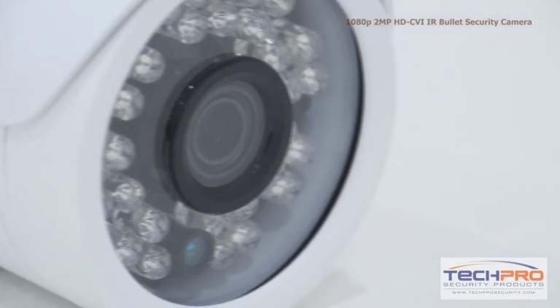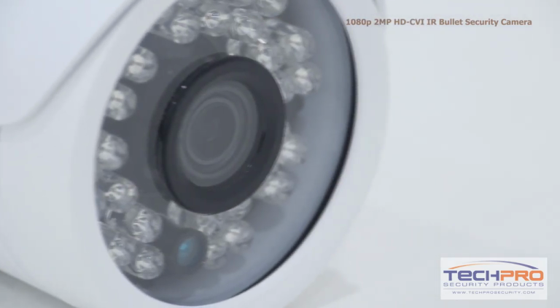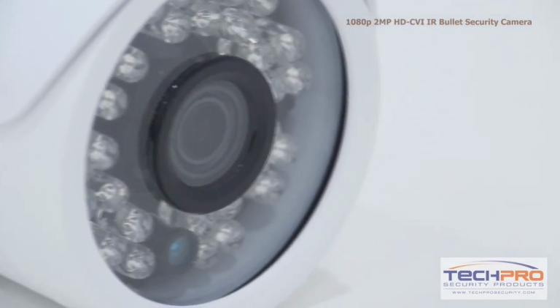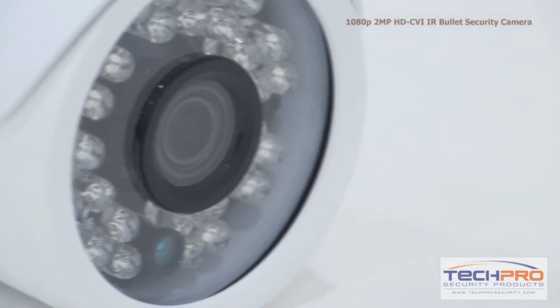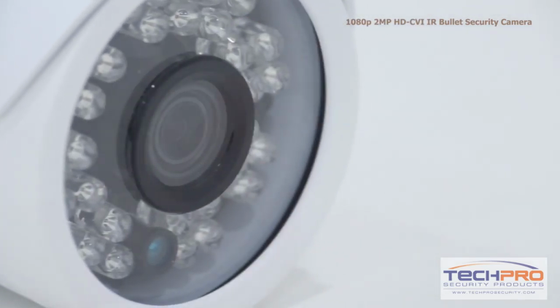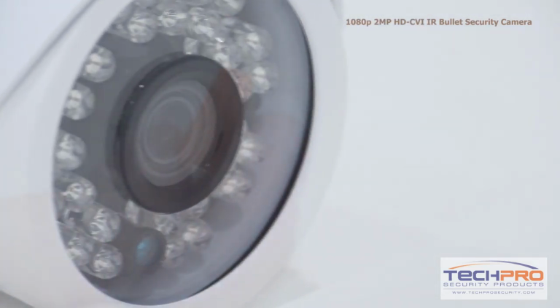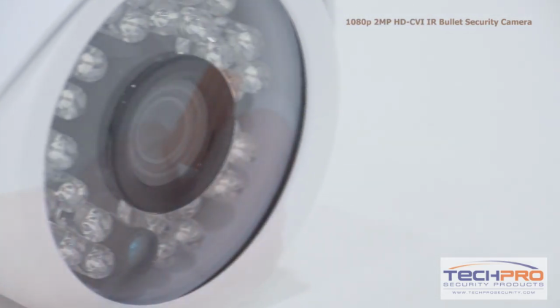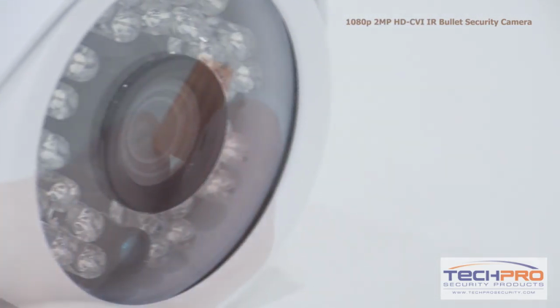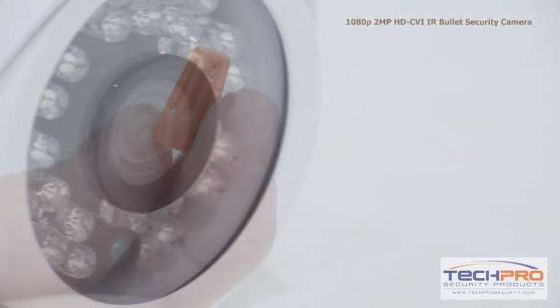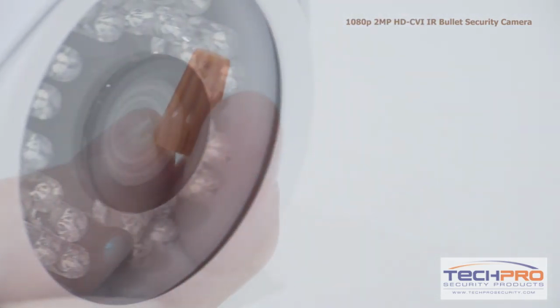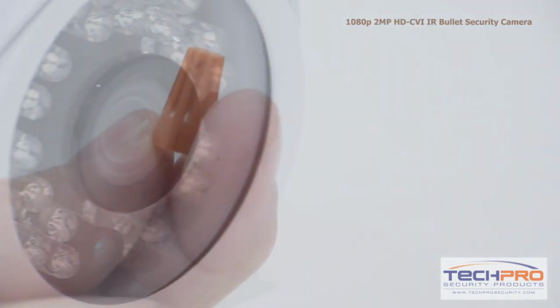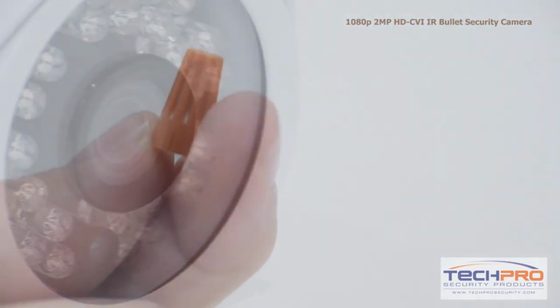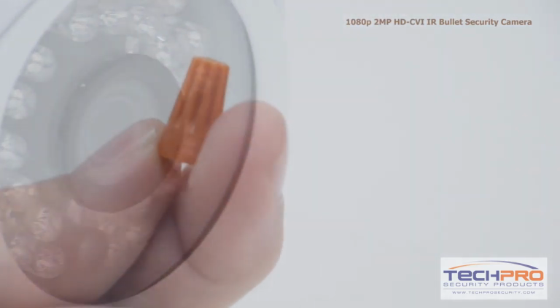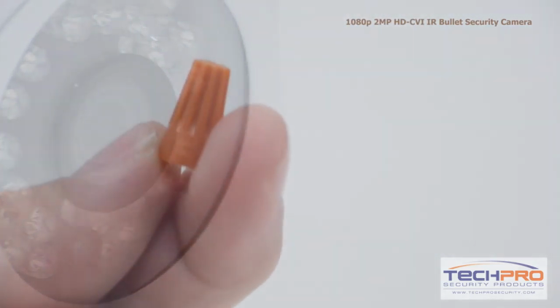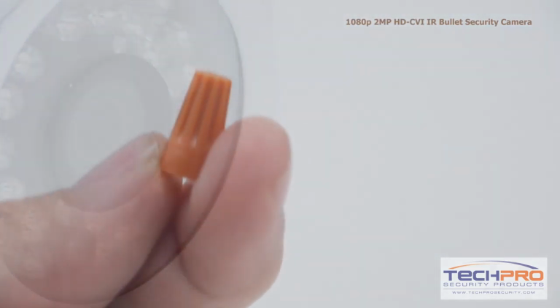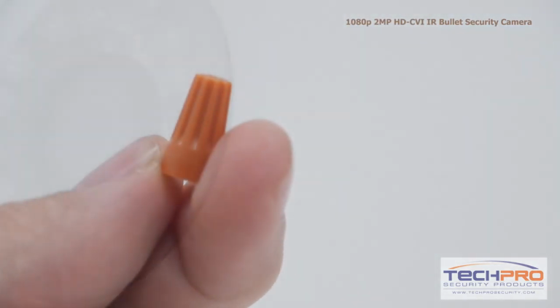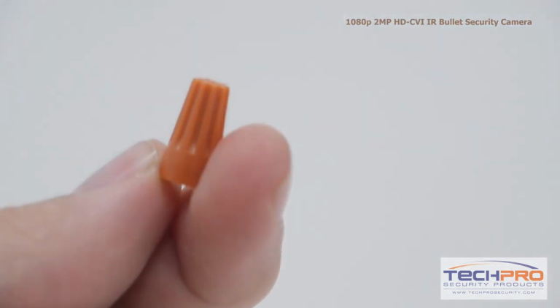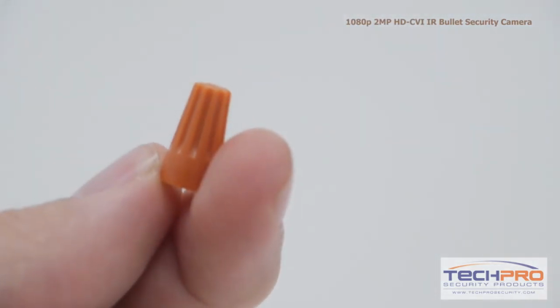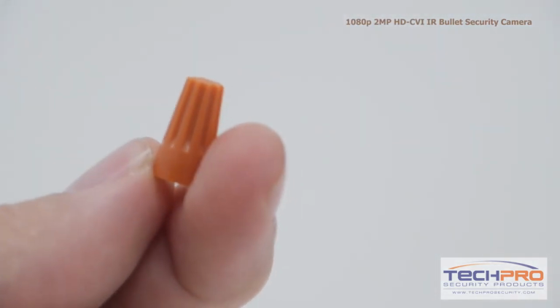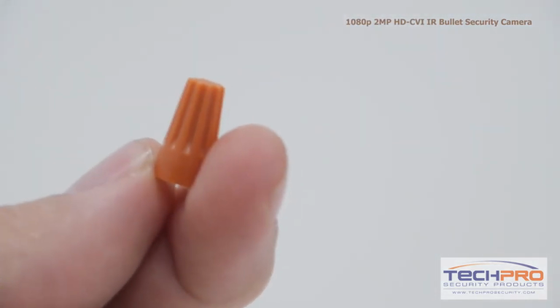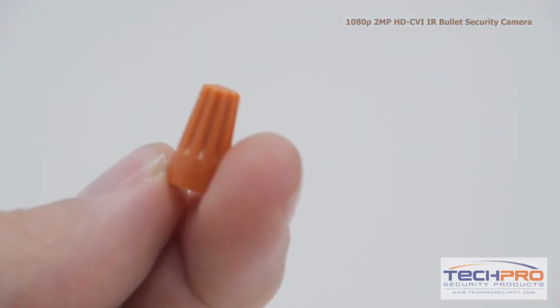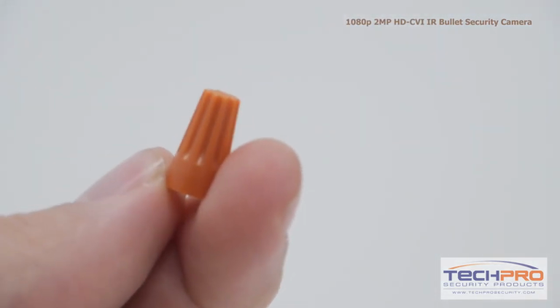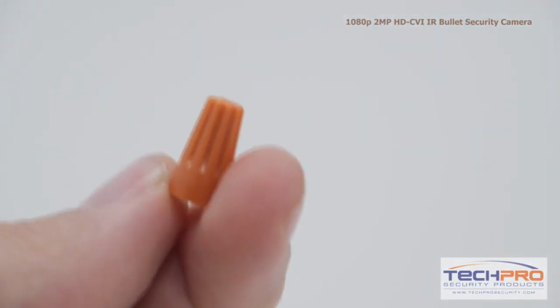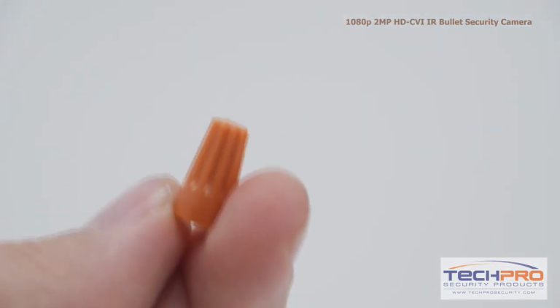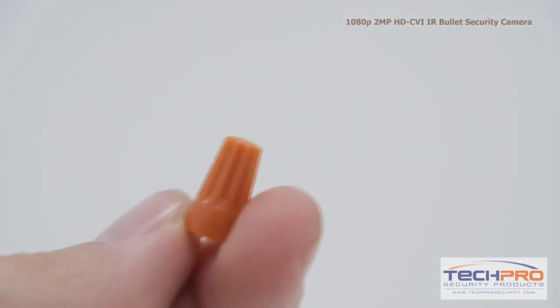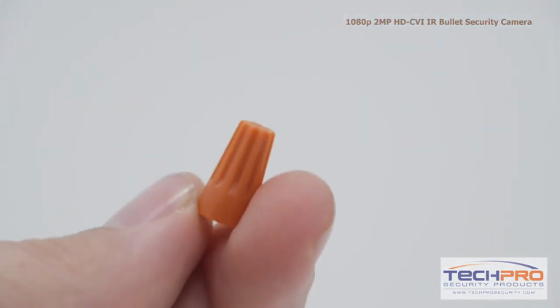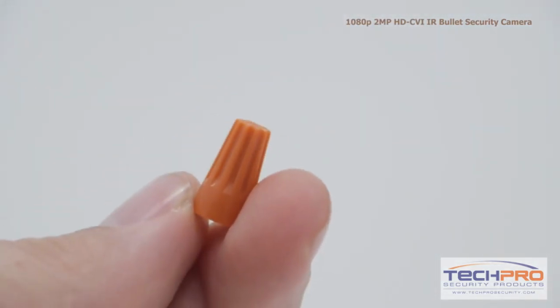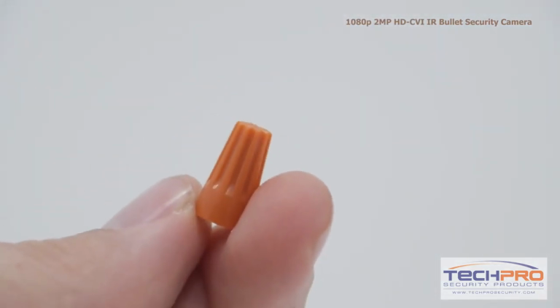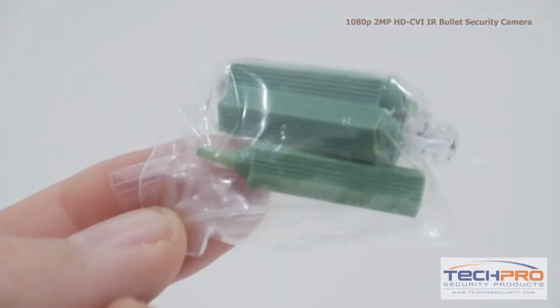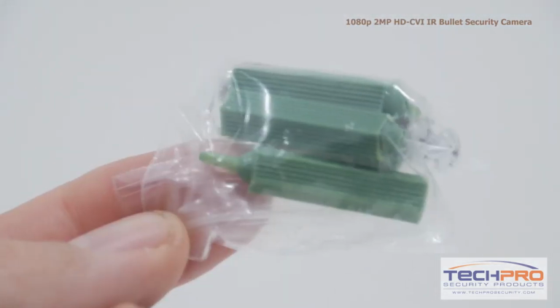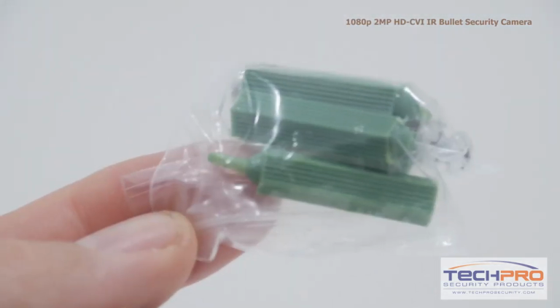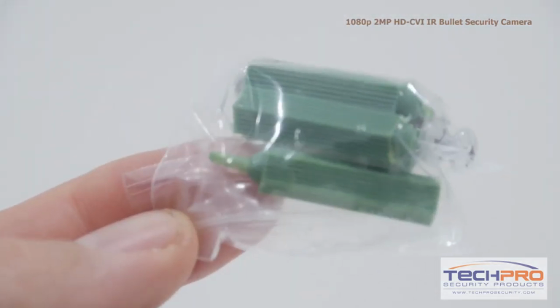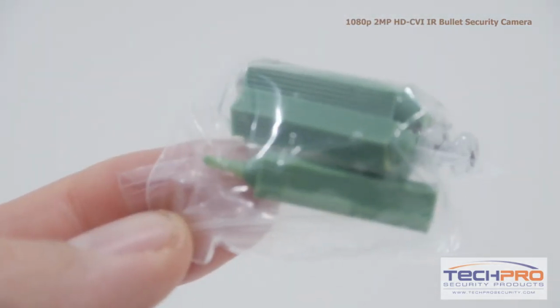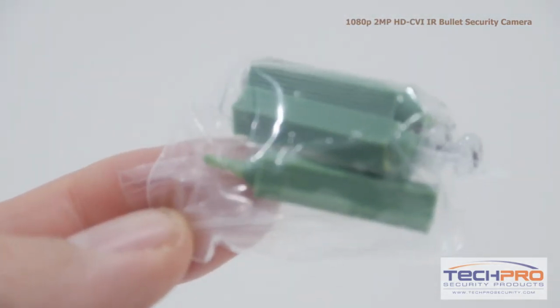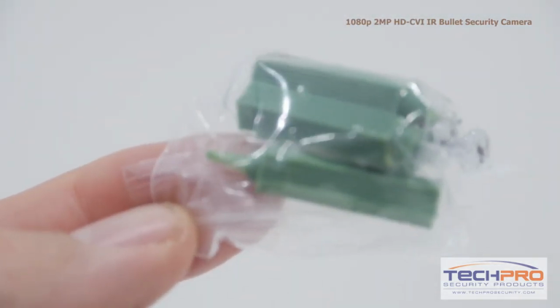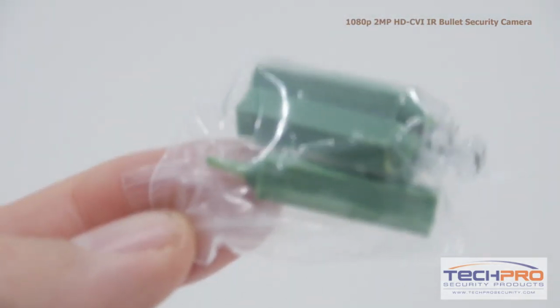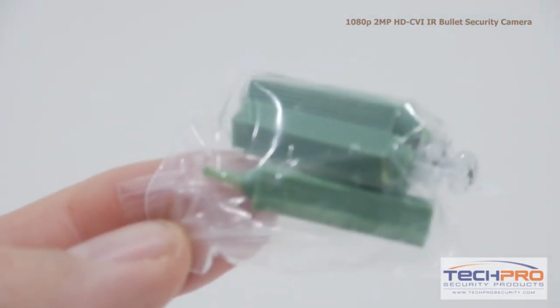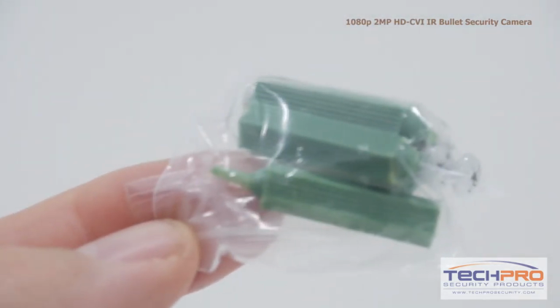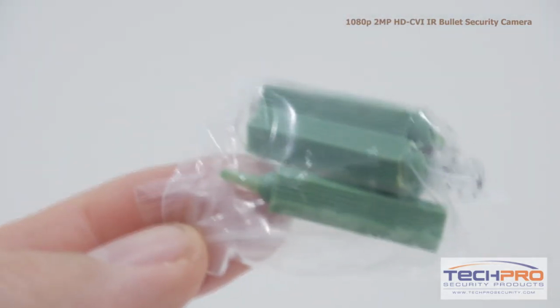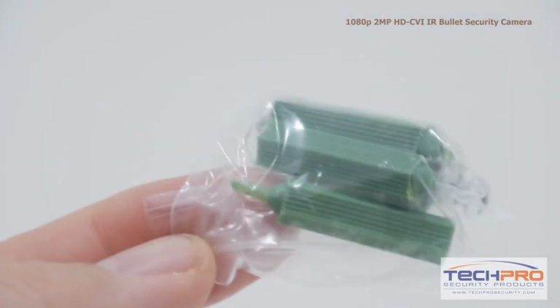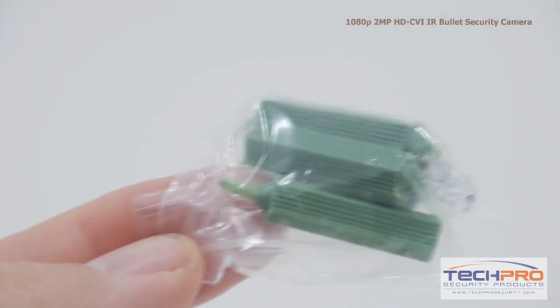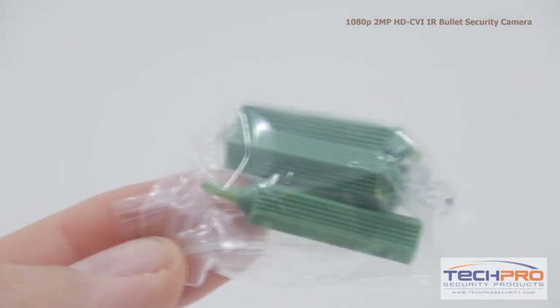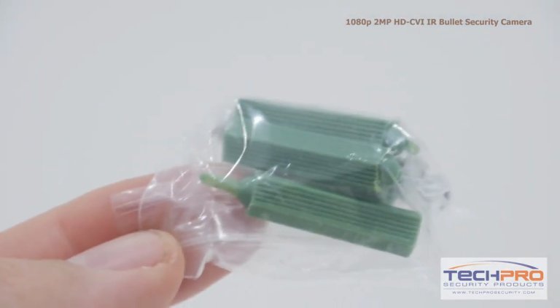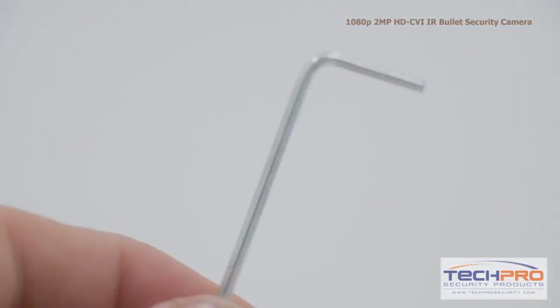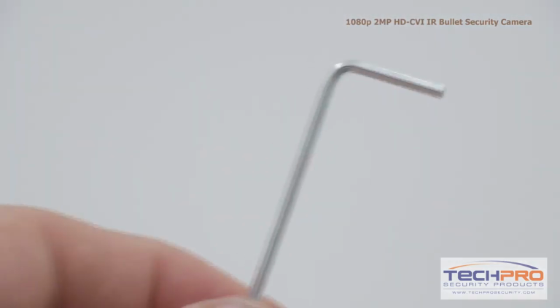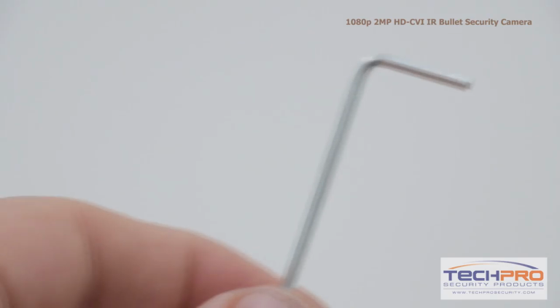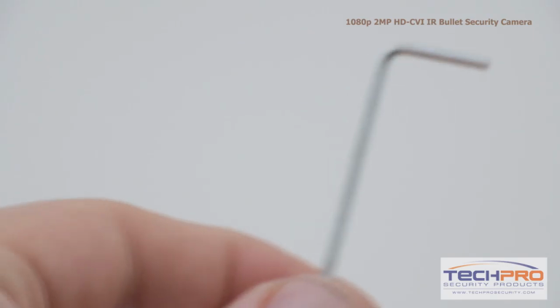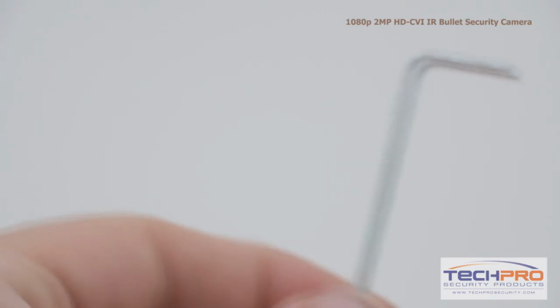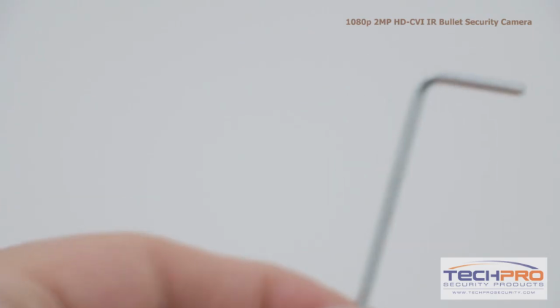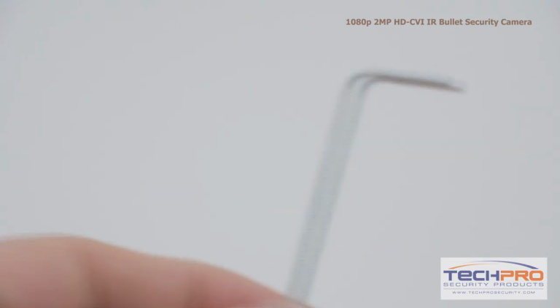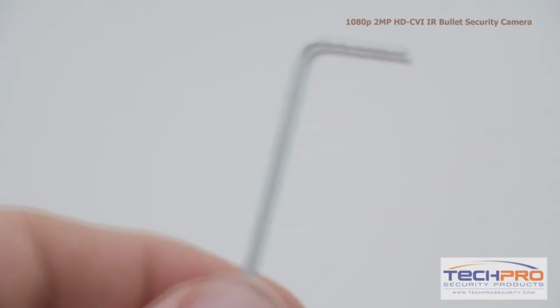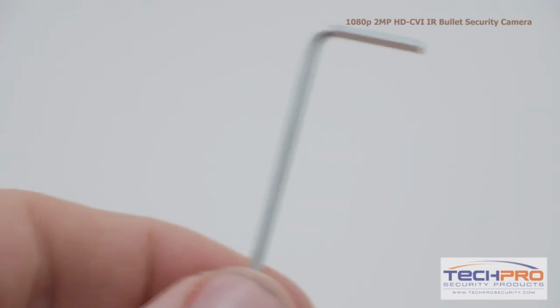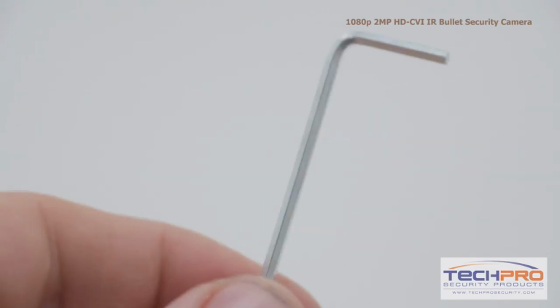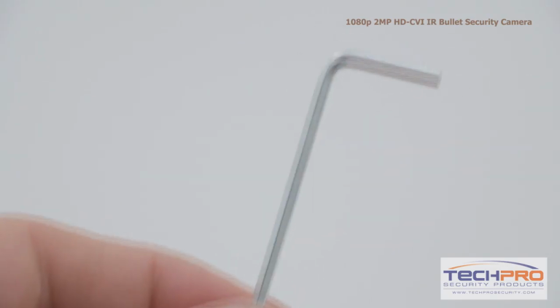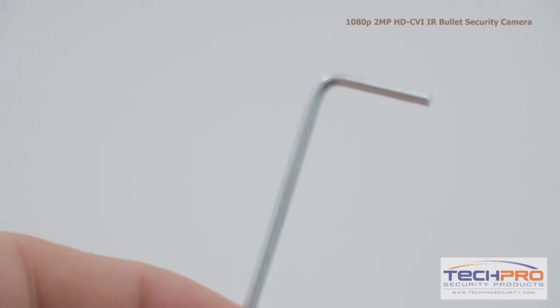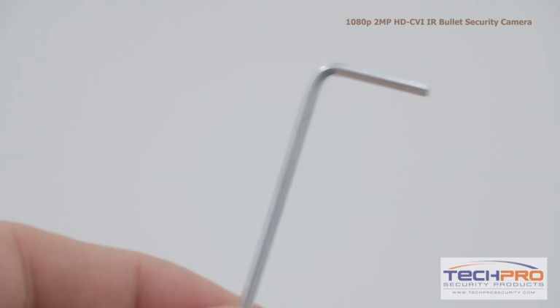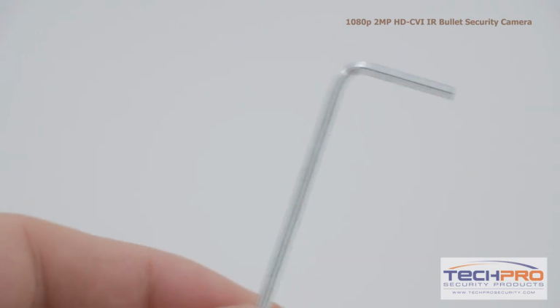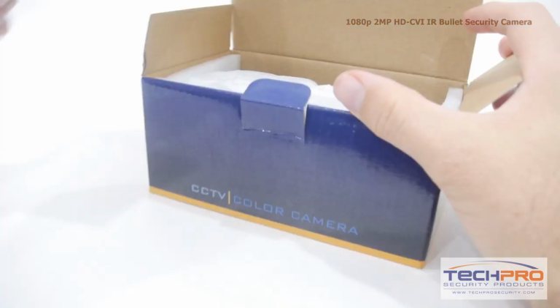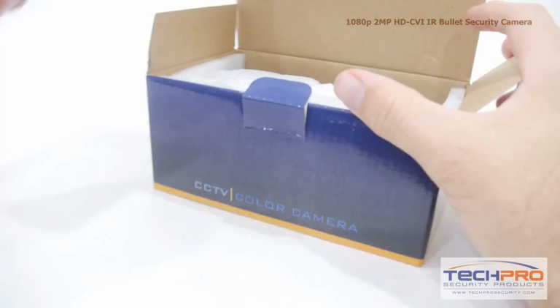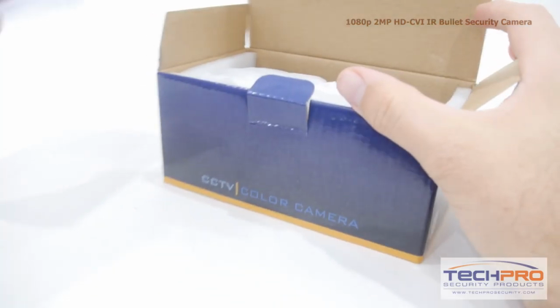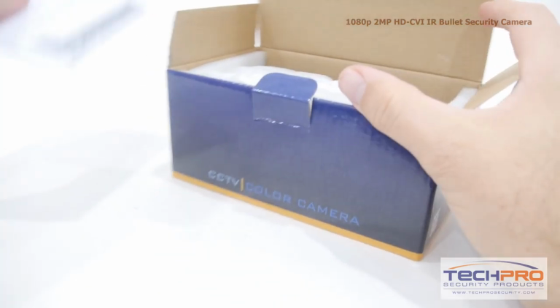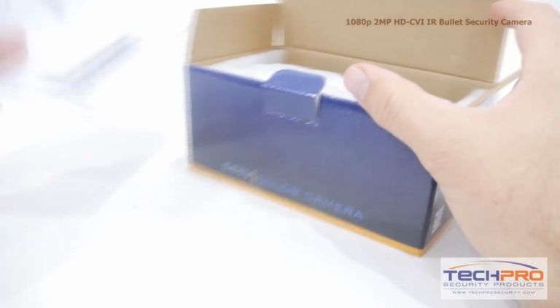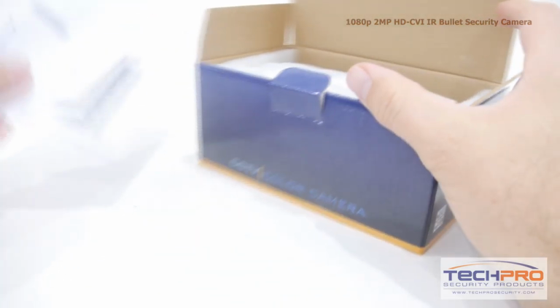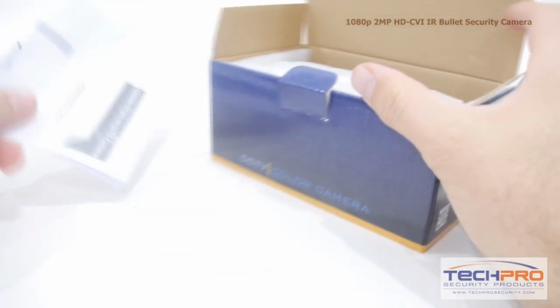Inside the box you'll also find a wire cap, bag of screws, anchors, an allen wrench, and an instruction manual.